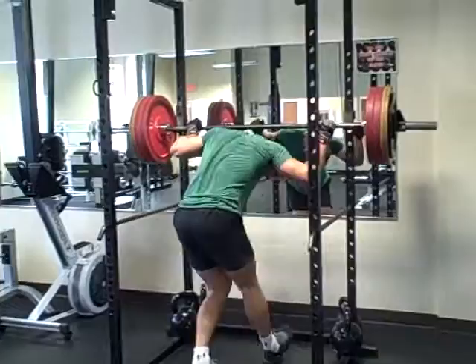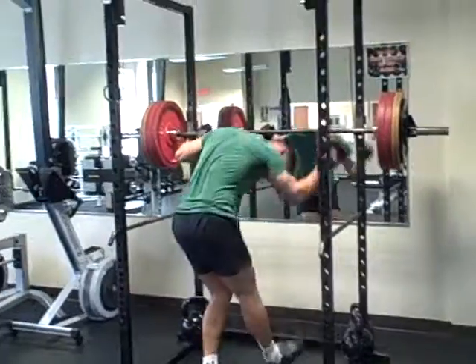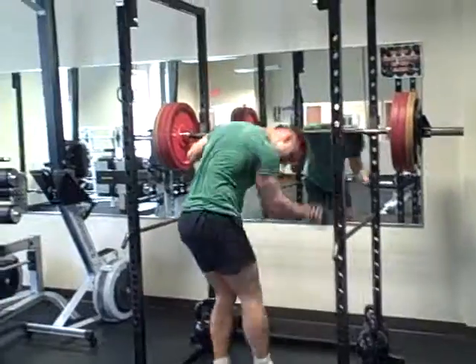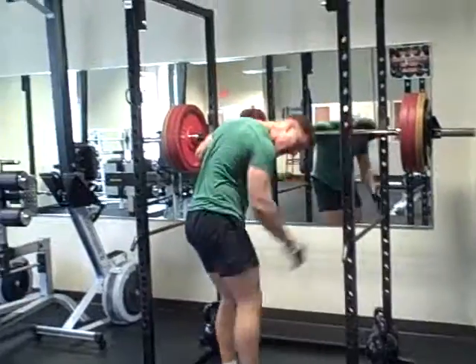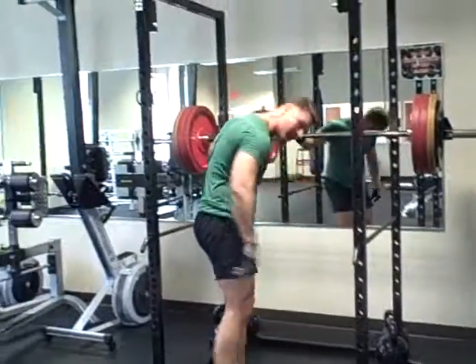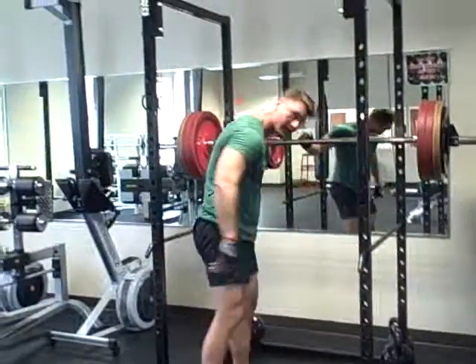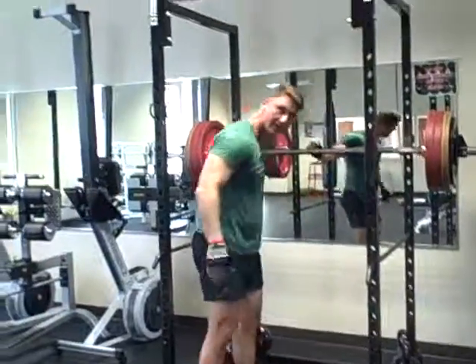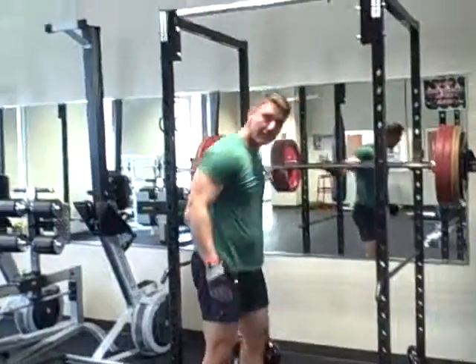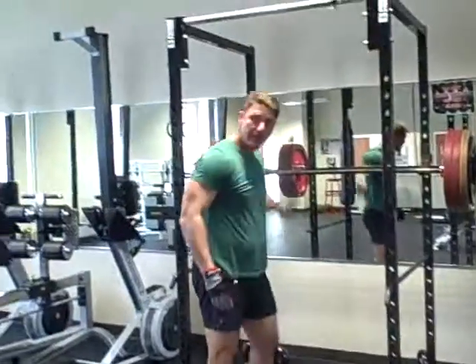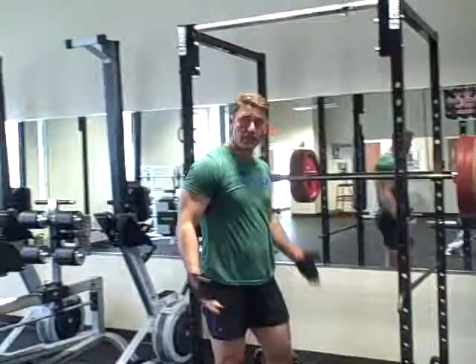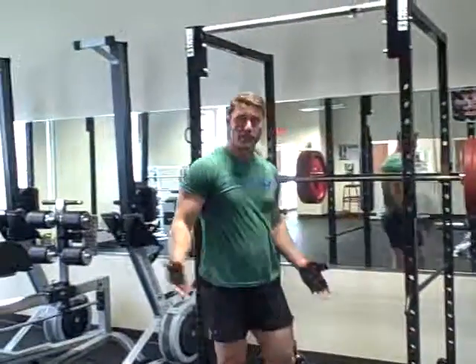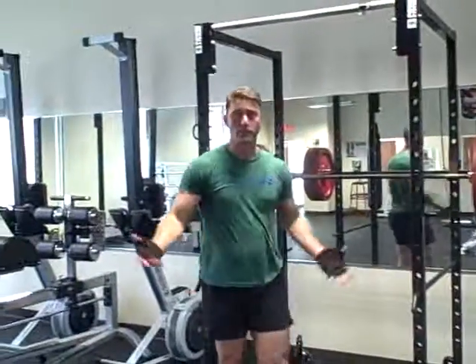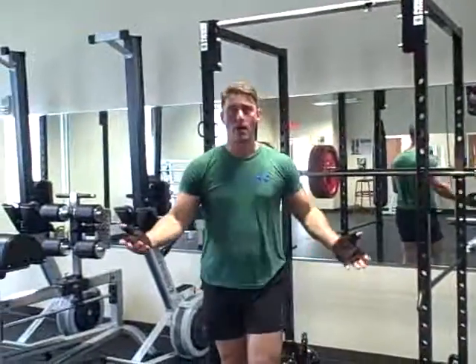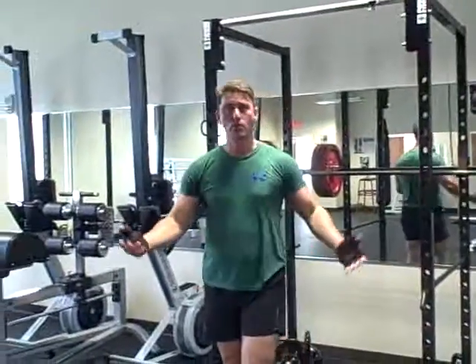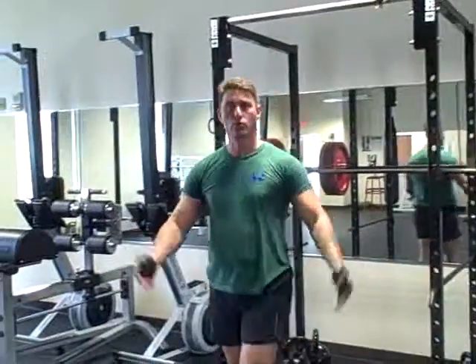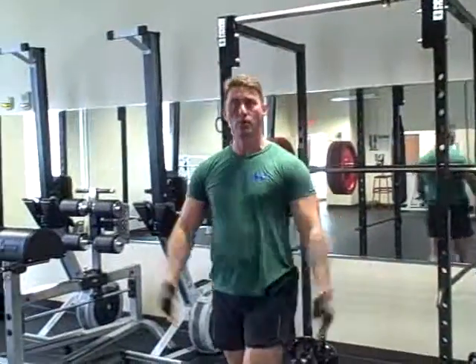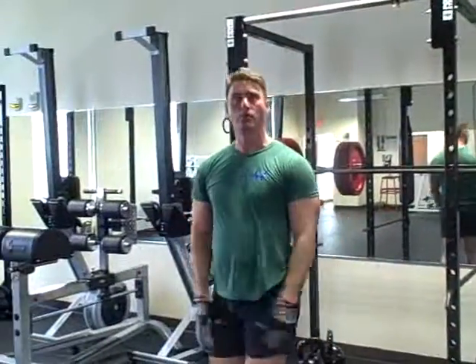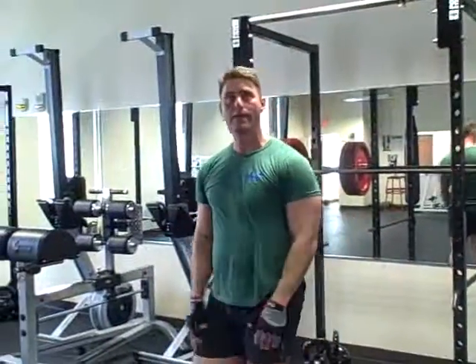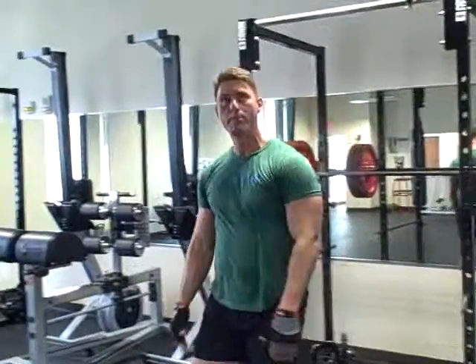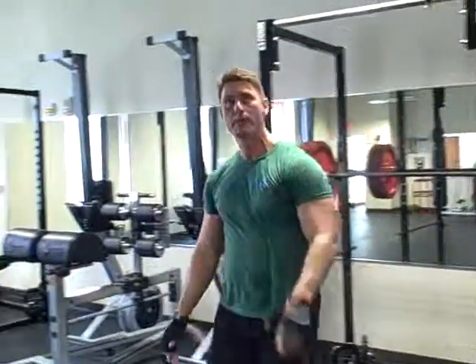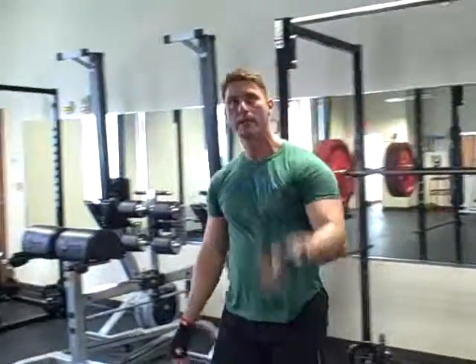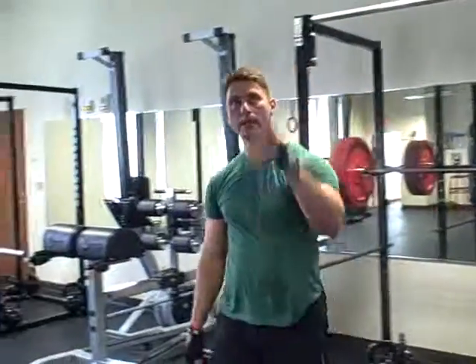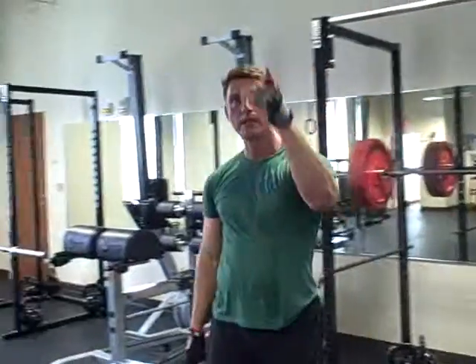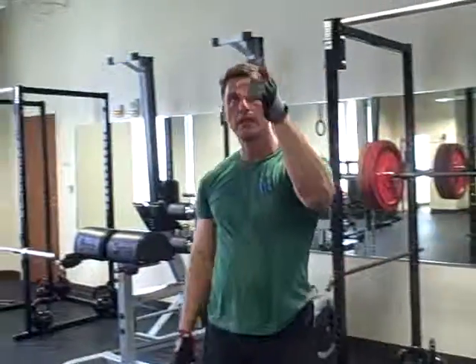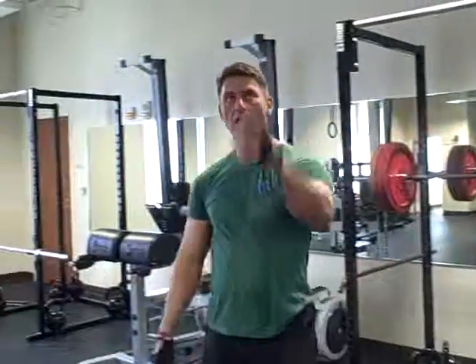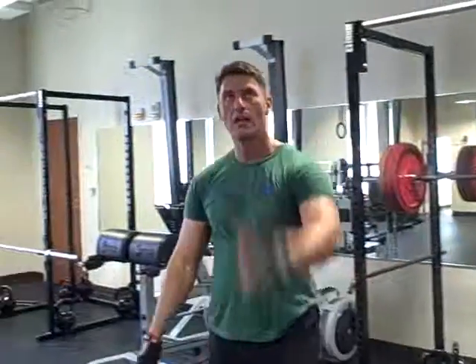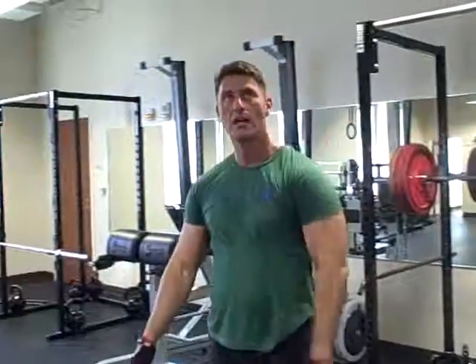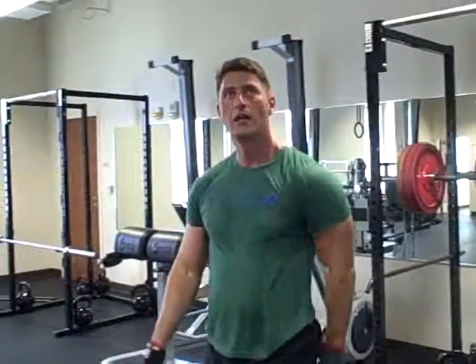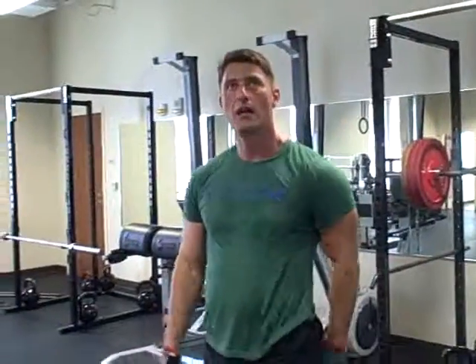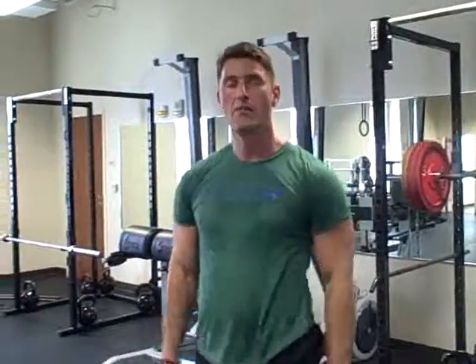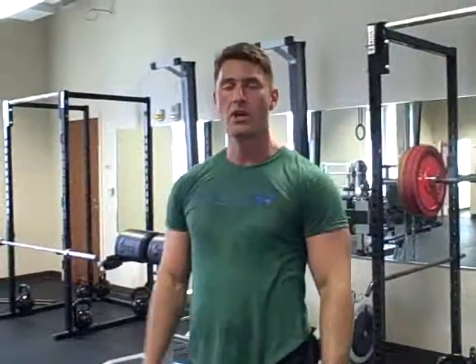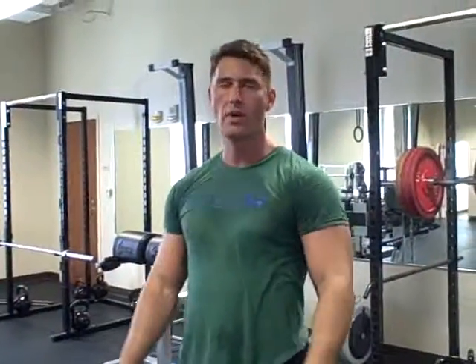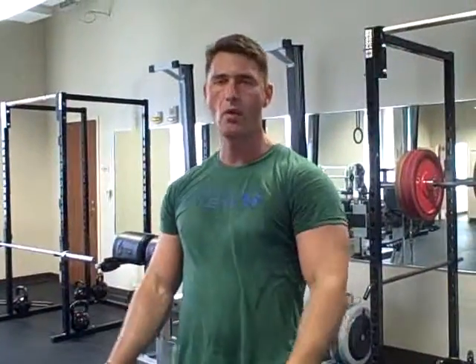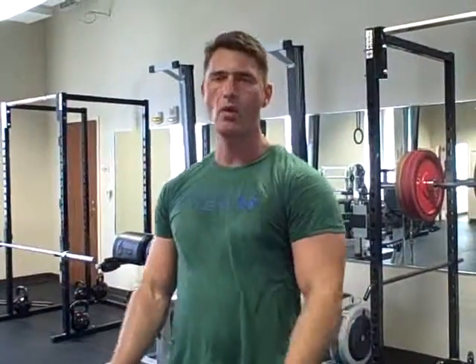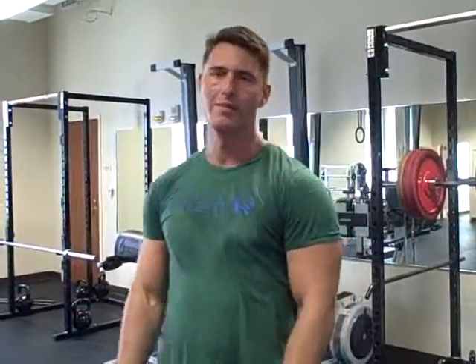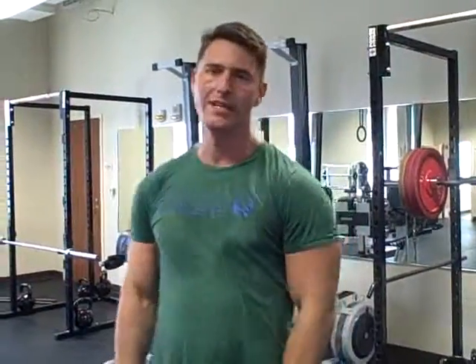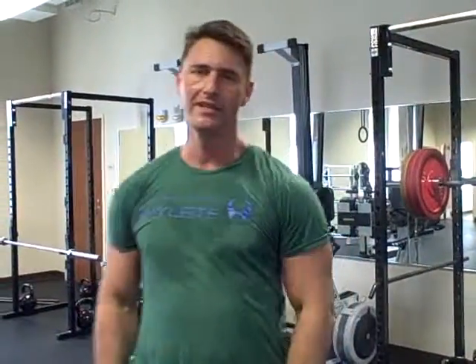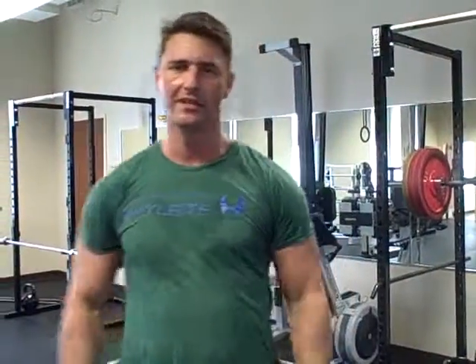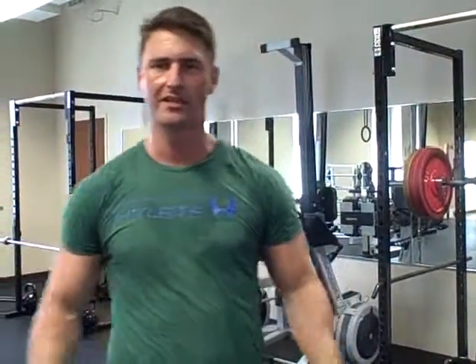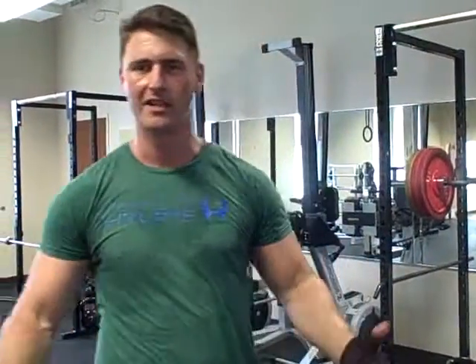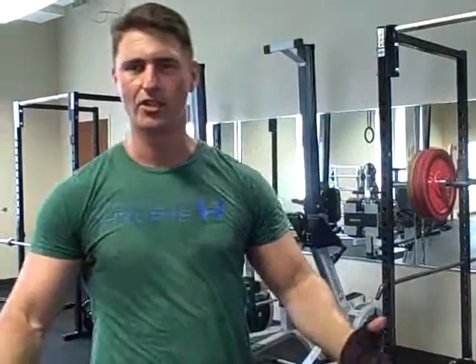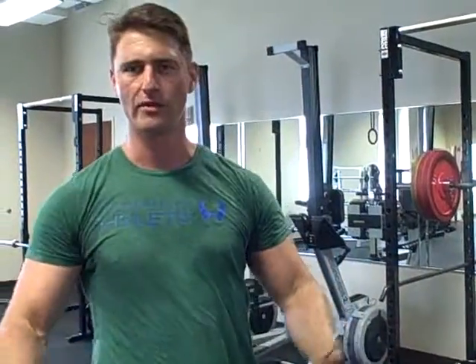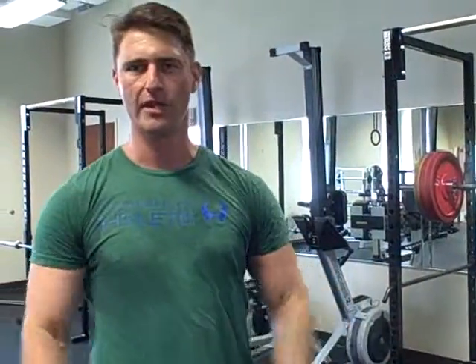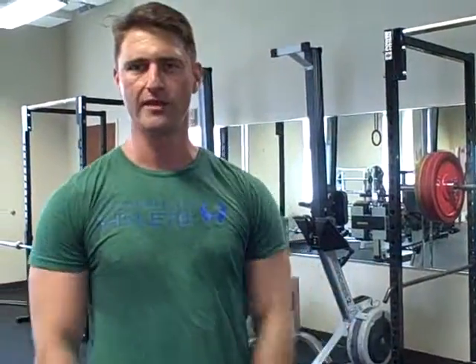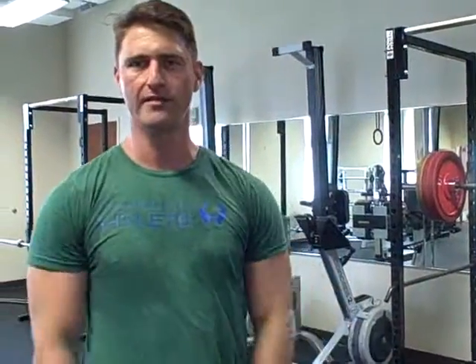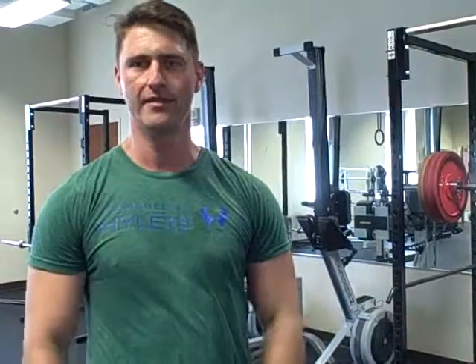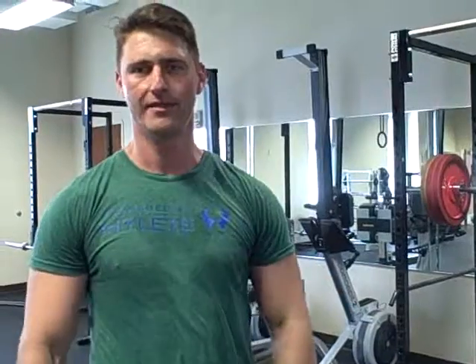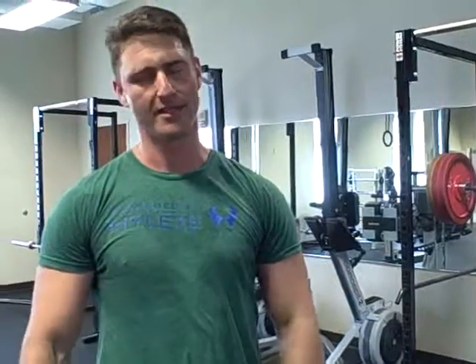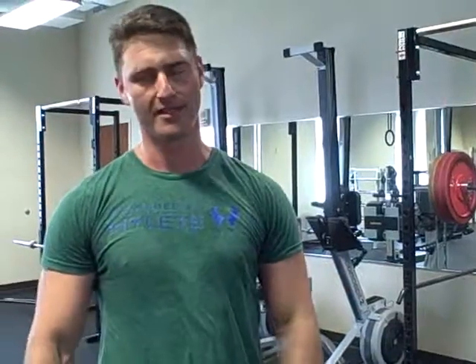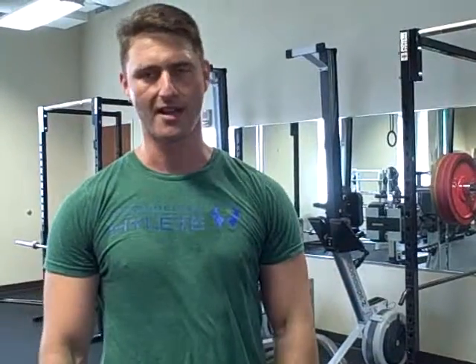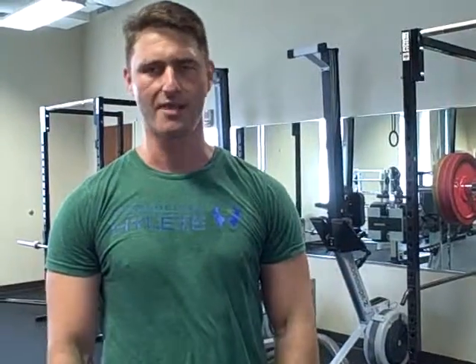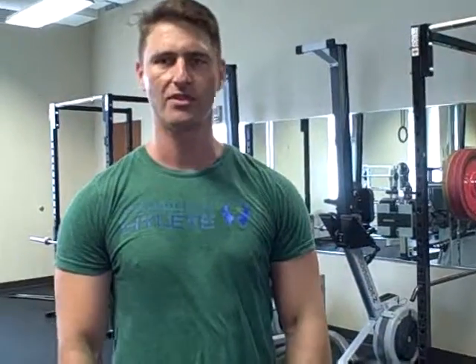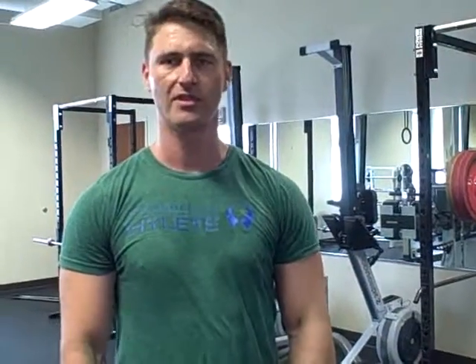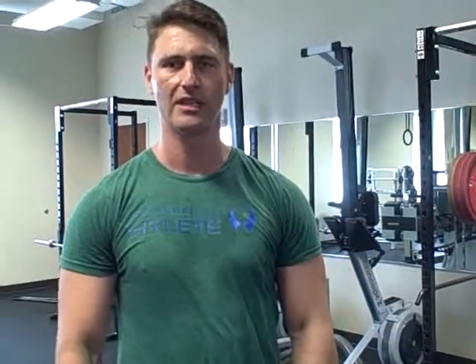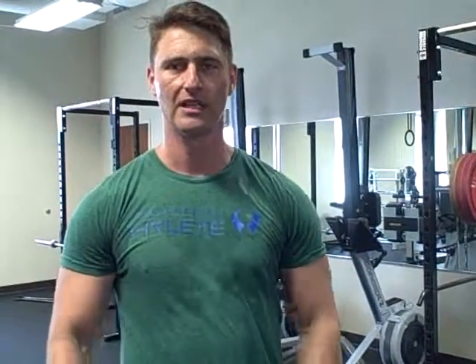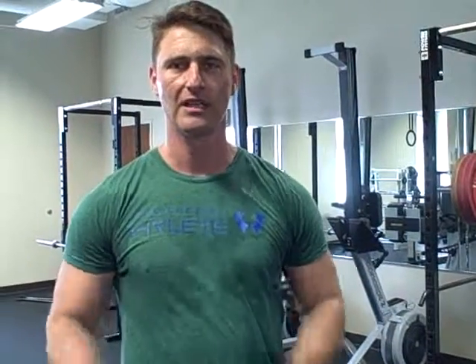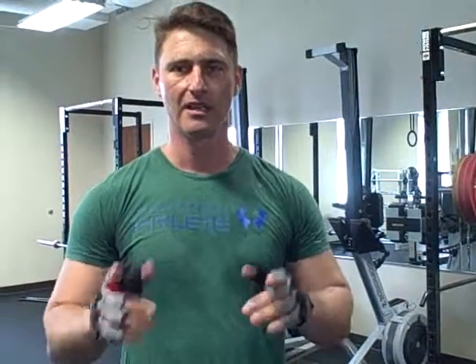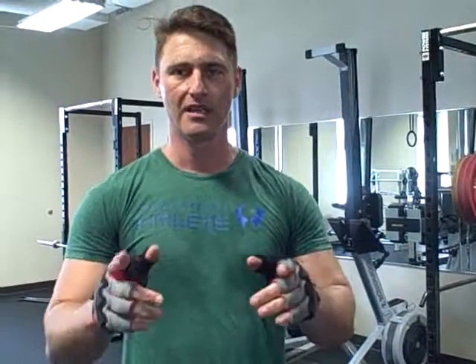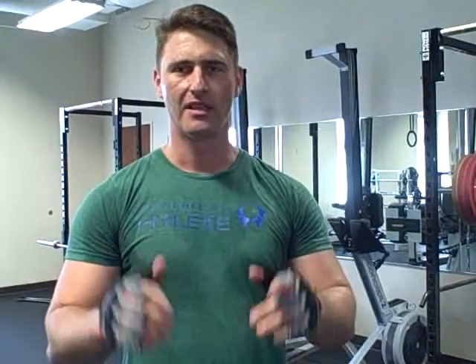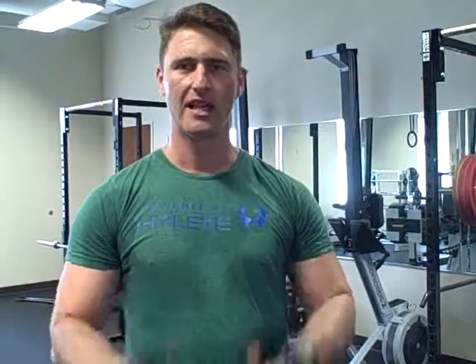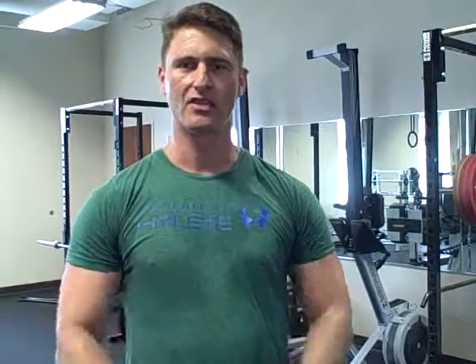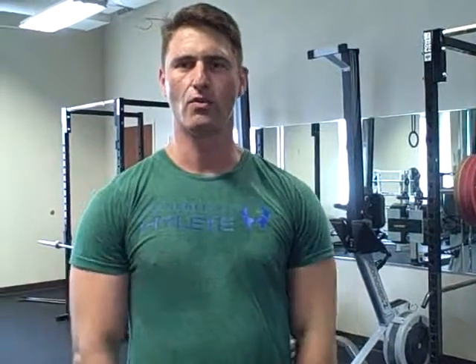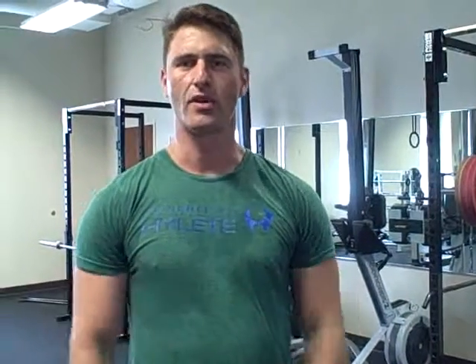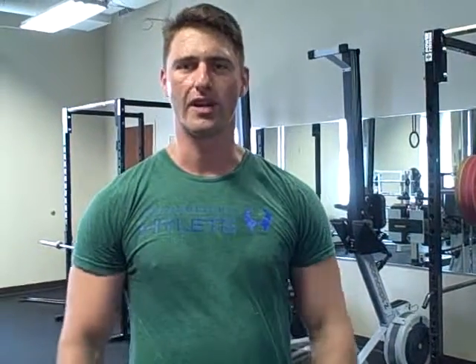Alright, so that was one rep. I'm going to wait one minute and do it again, ten times — and that's the workout.